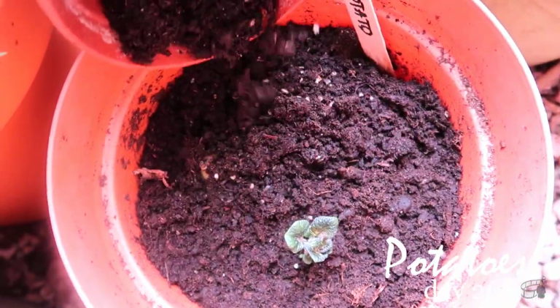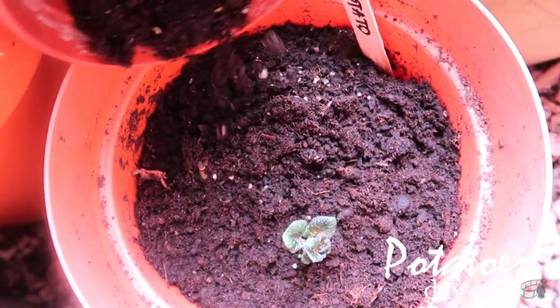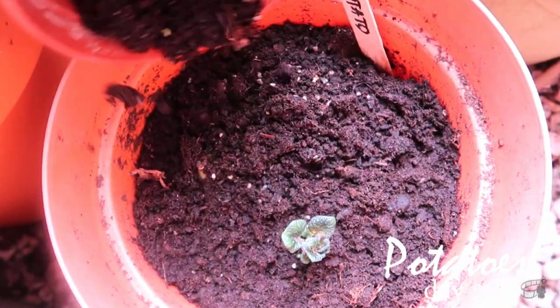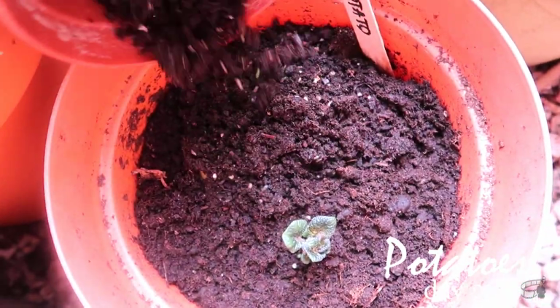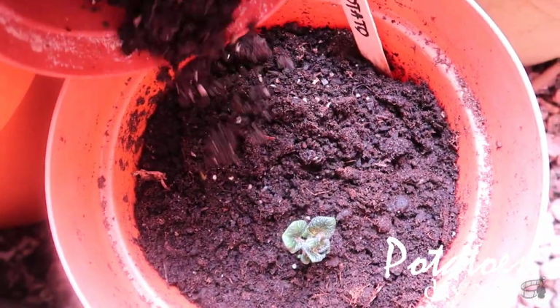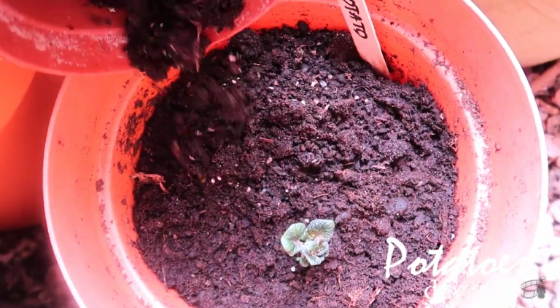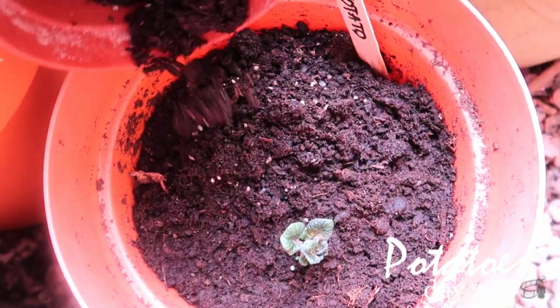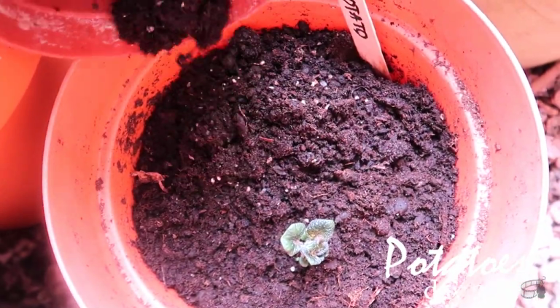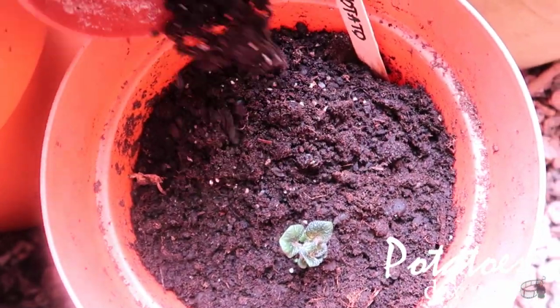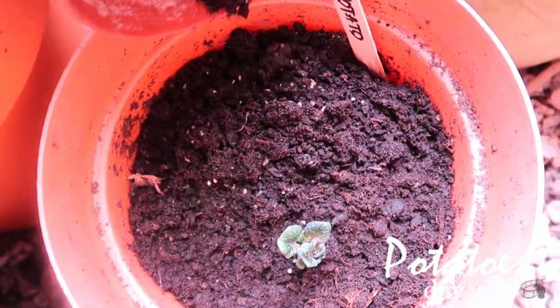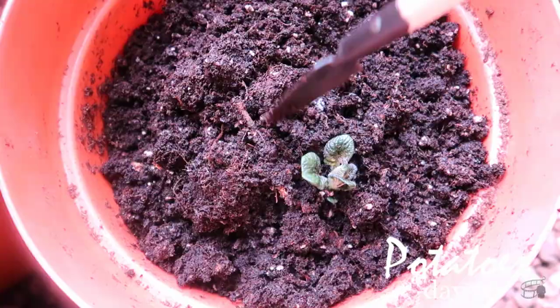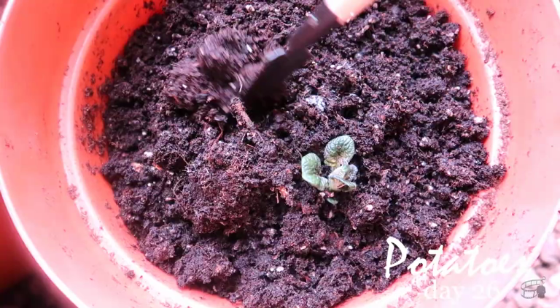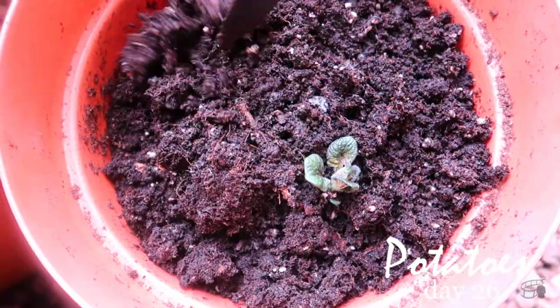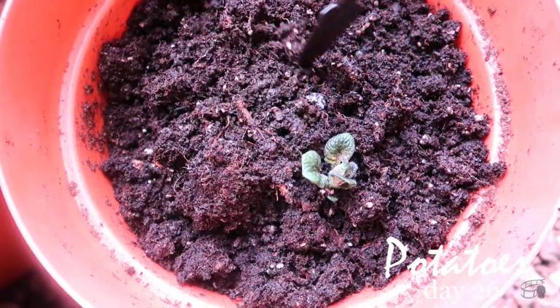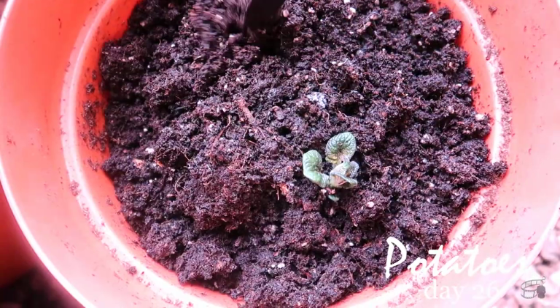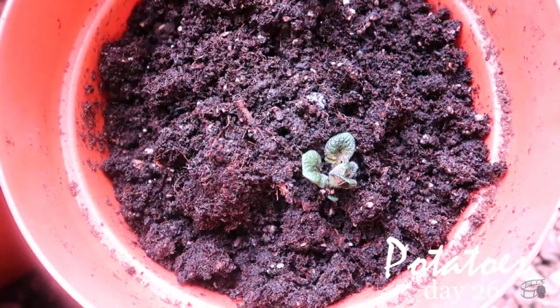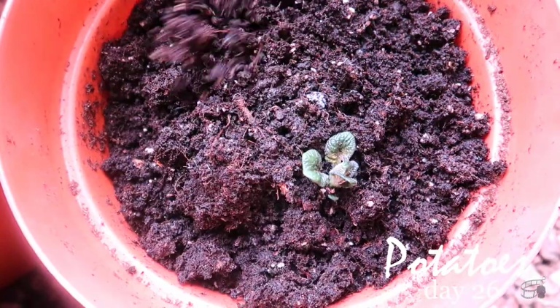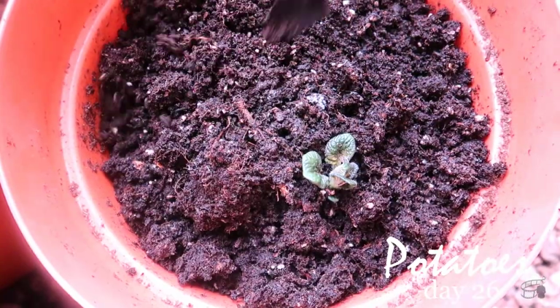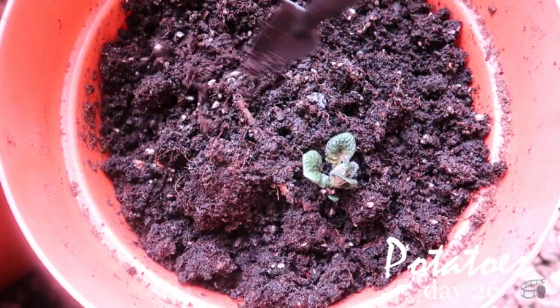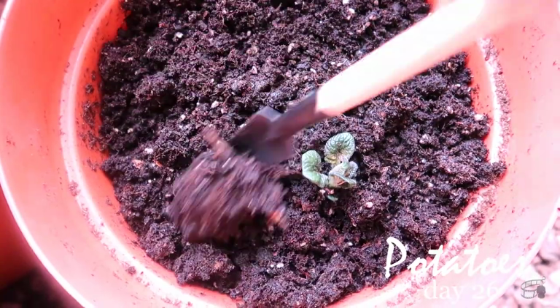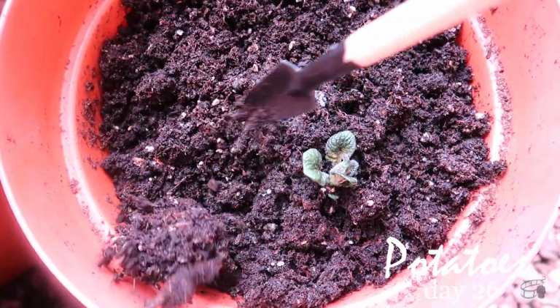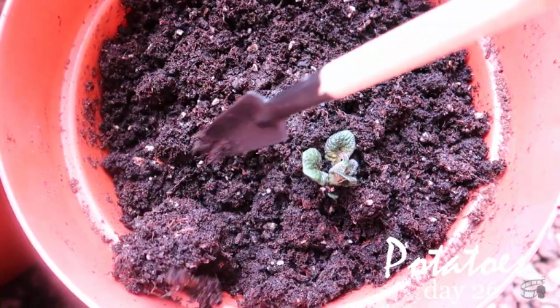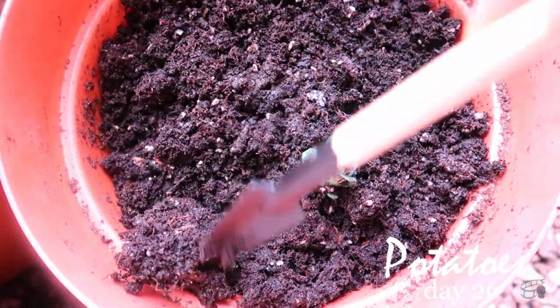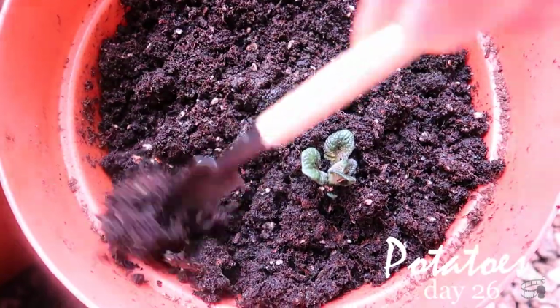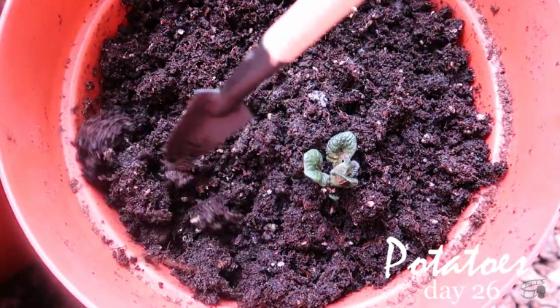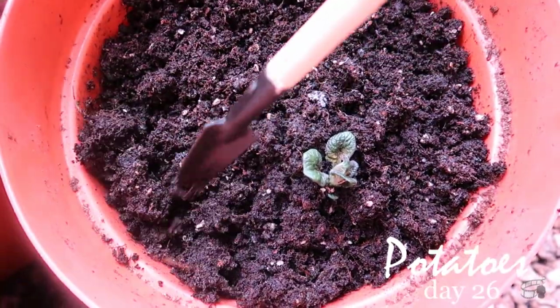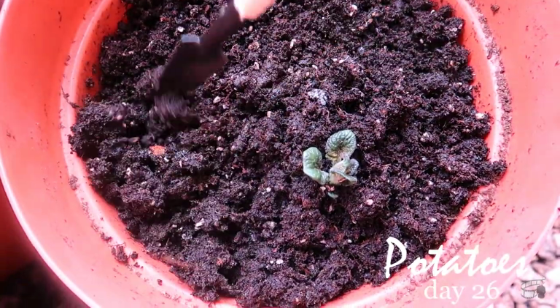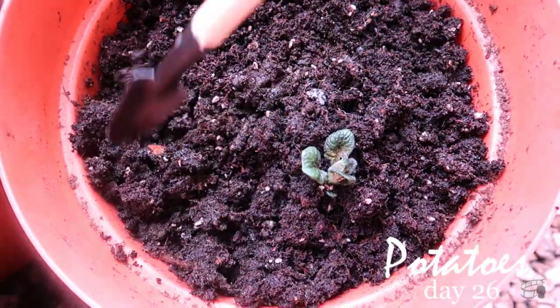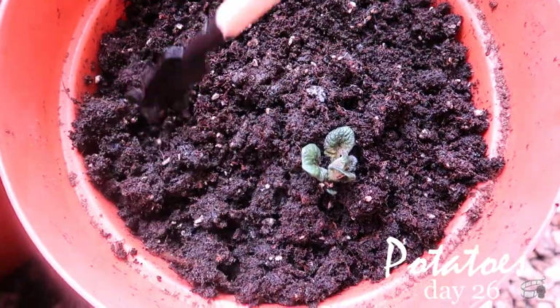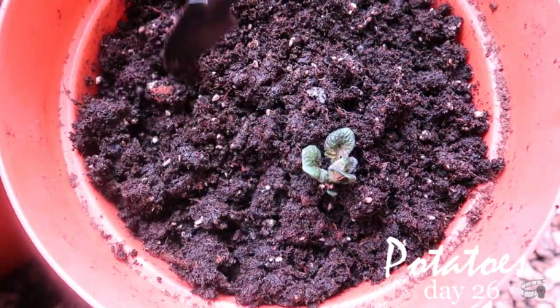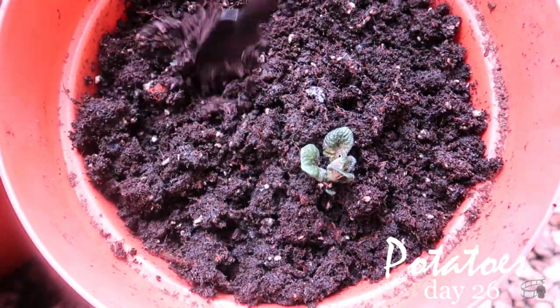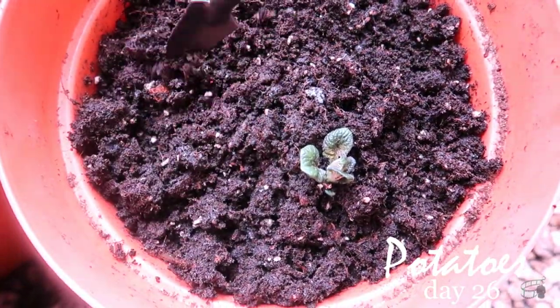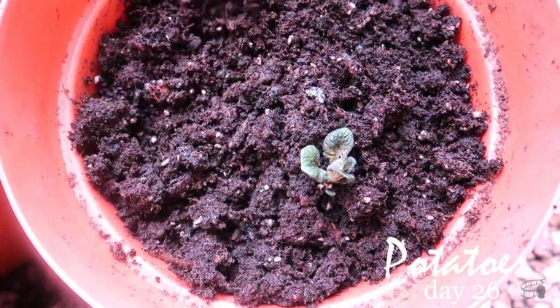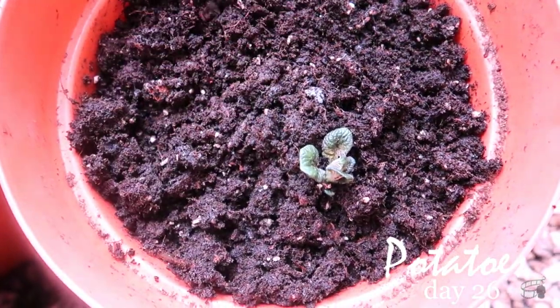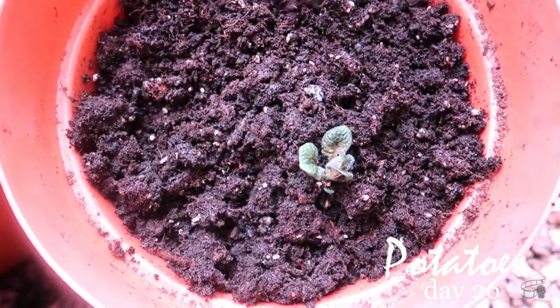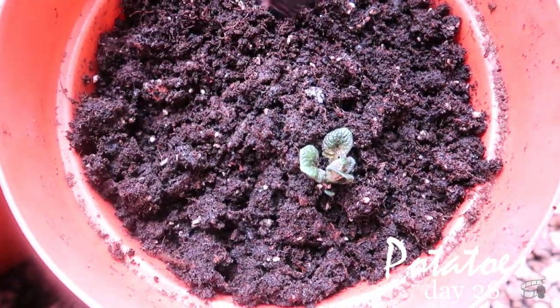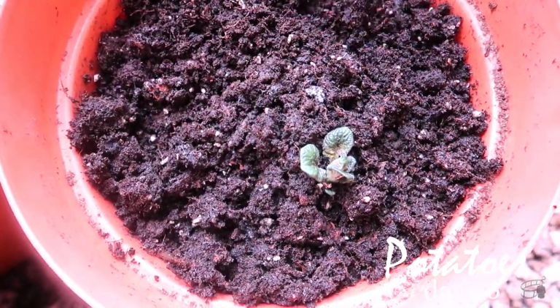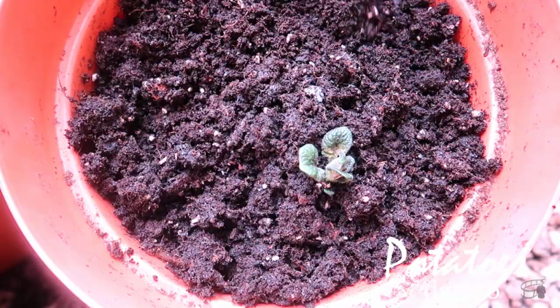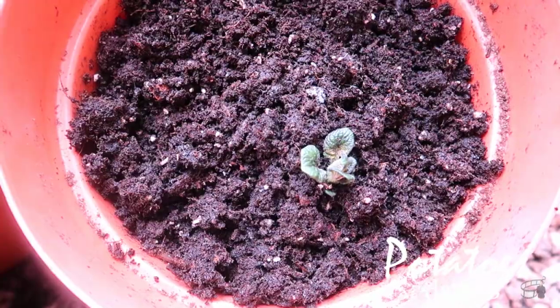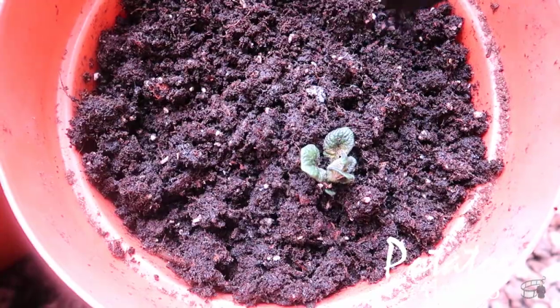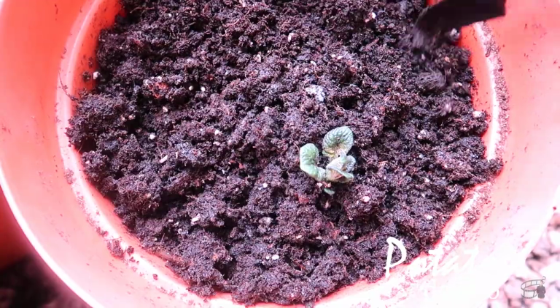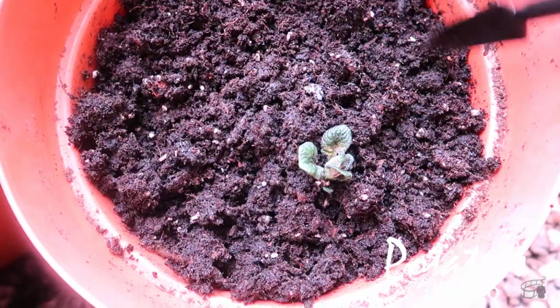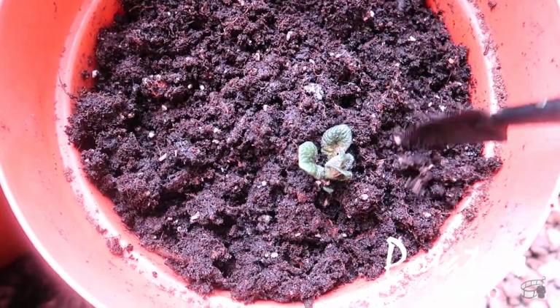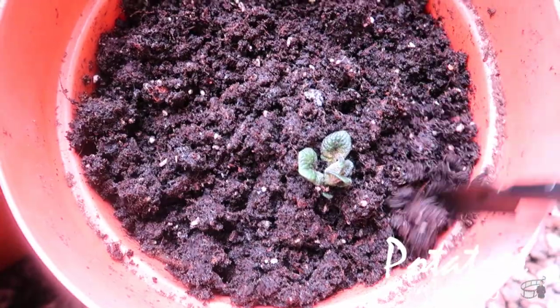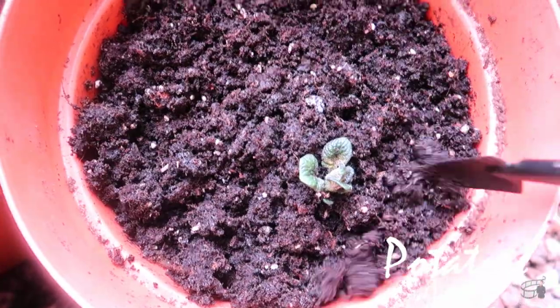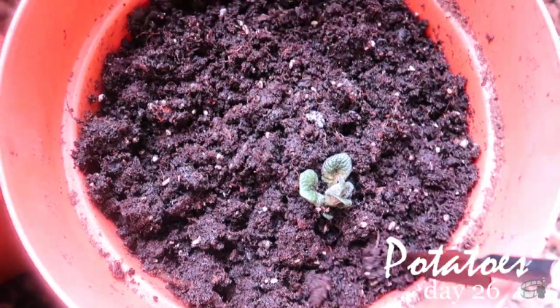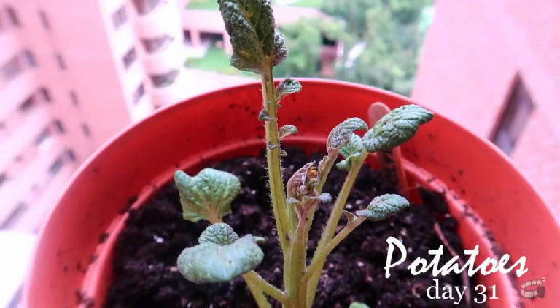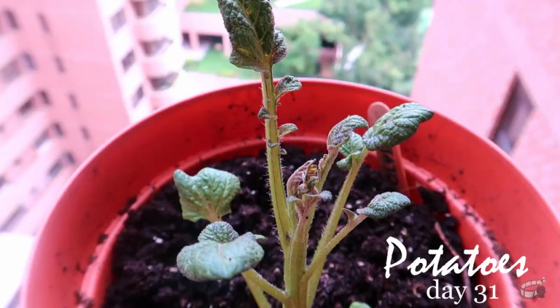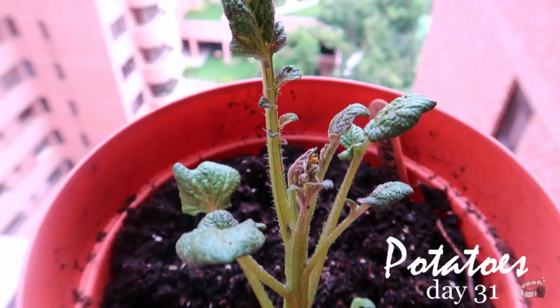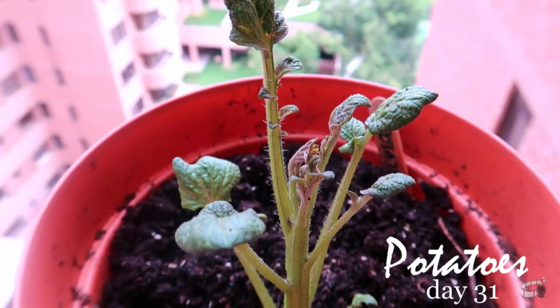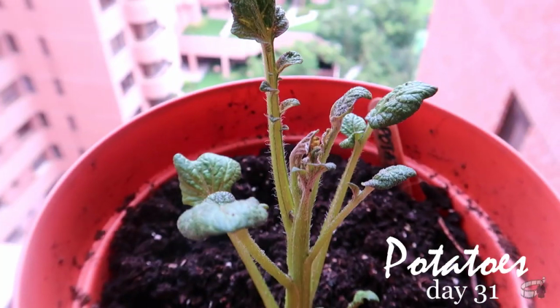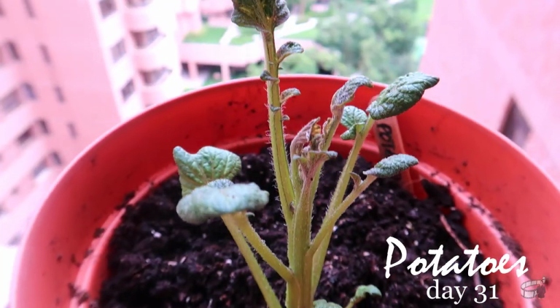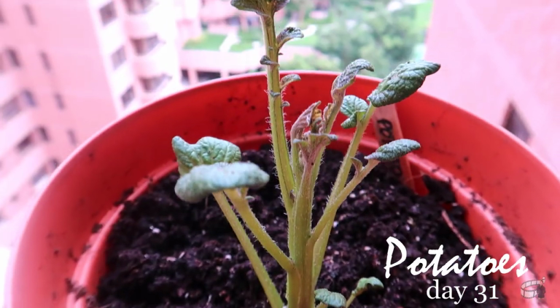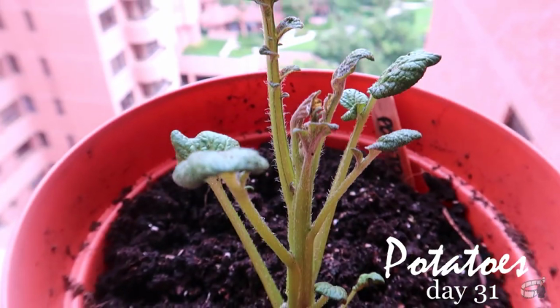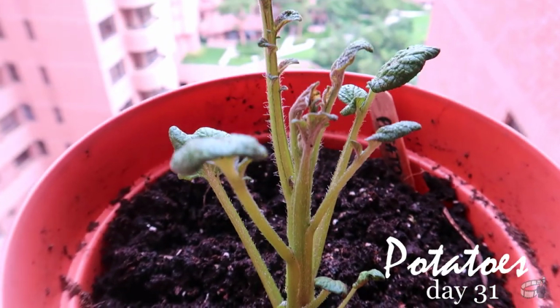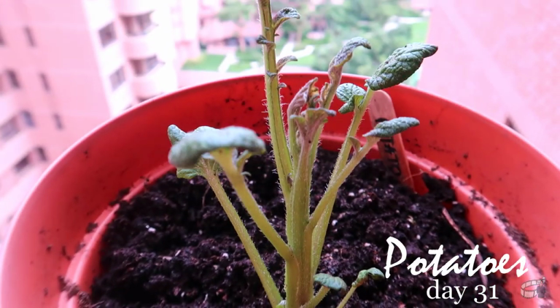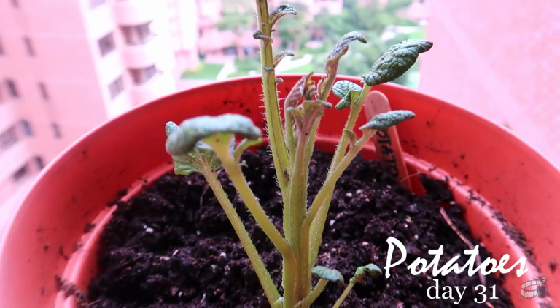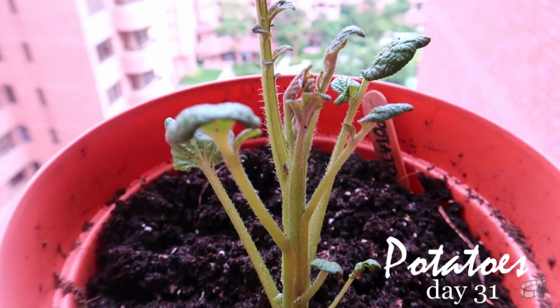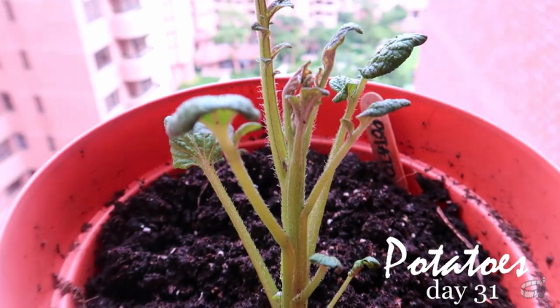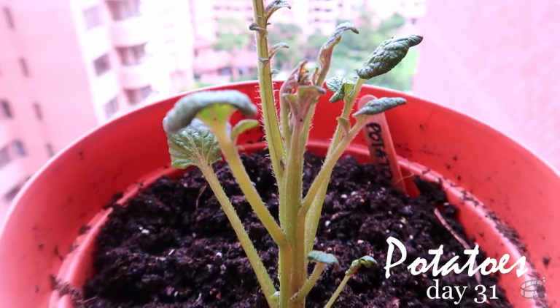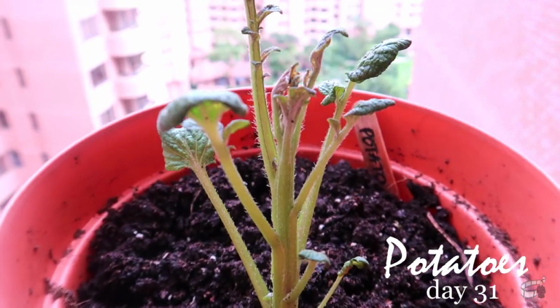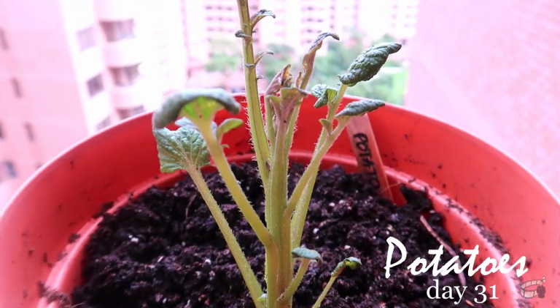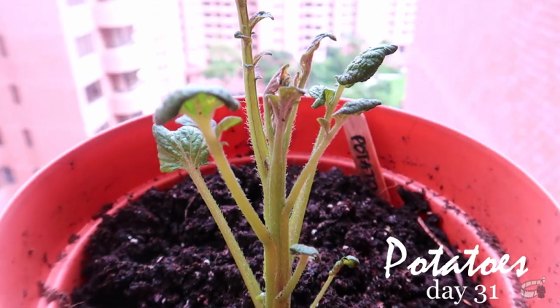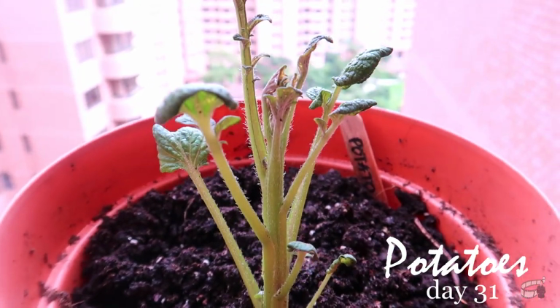Potatoes are ready for harvest when the plant starts to flower. I'm excited to find out if my potatoes will produce good crops.